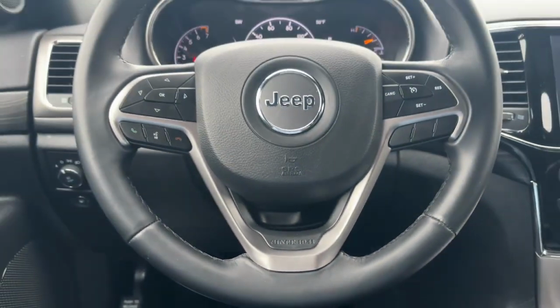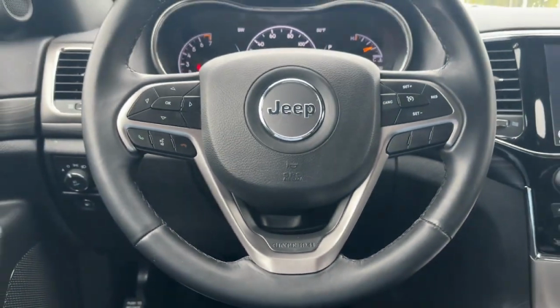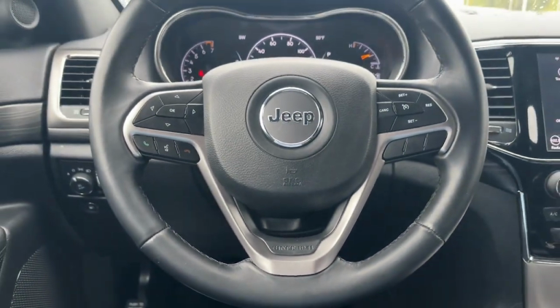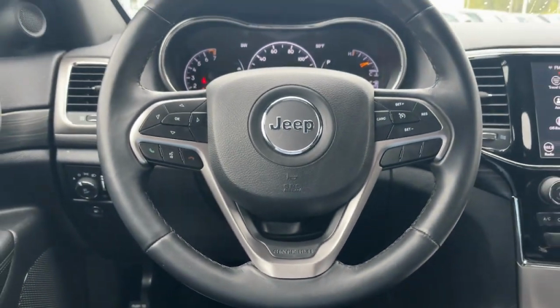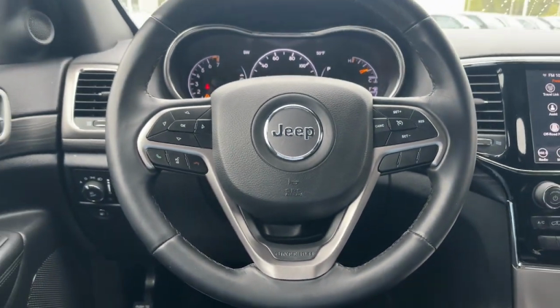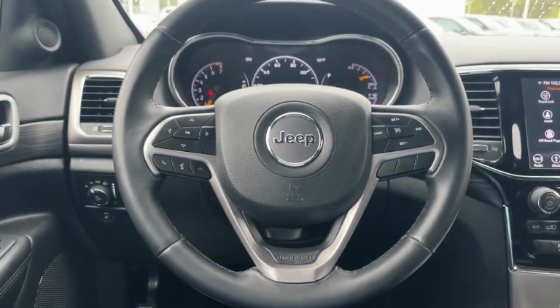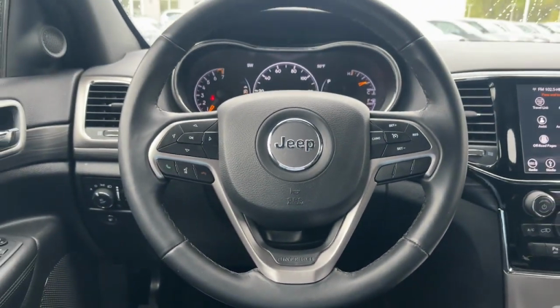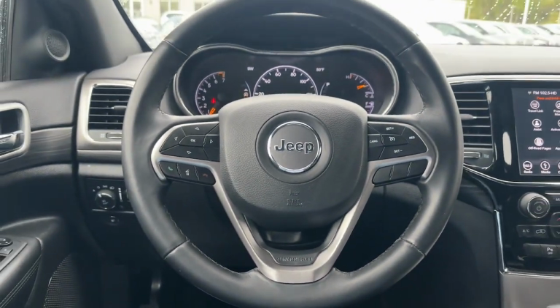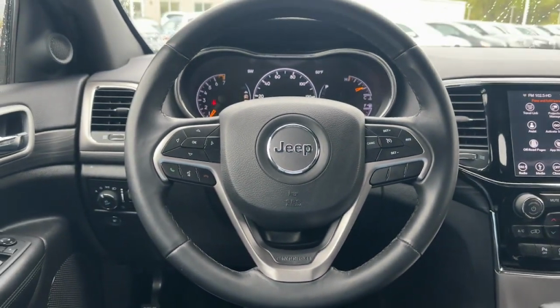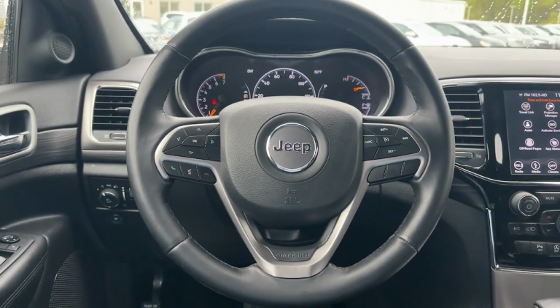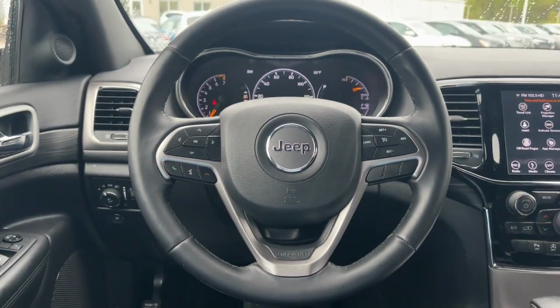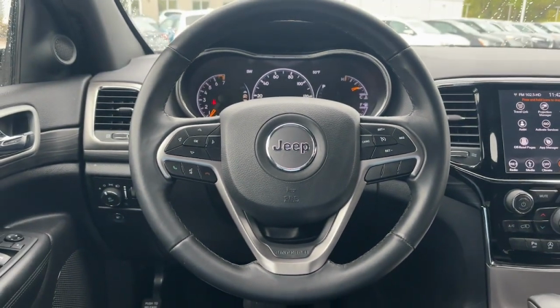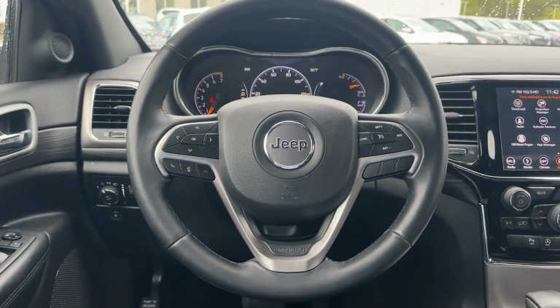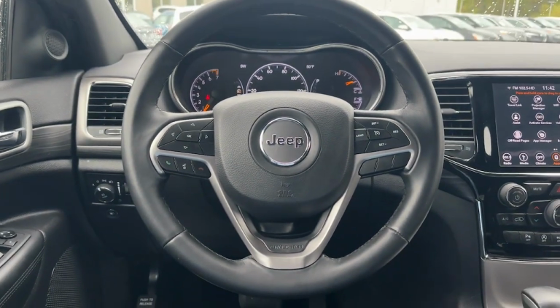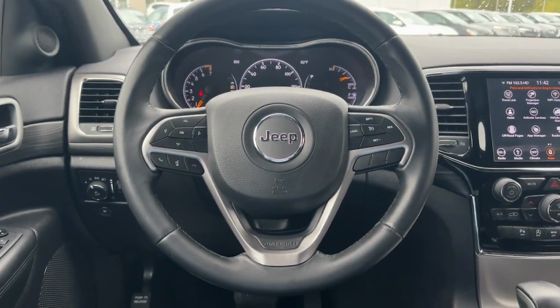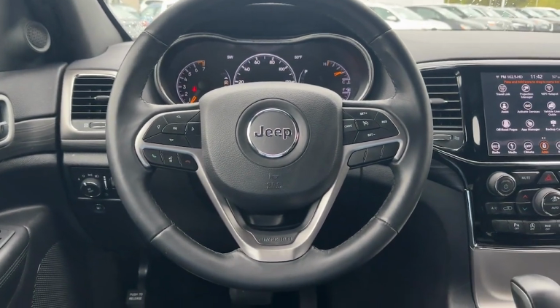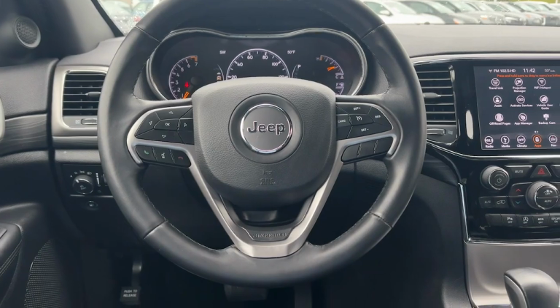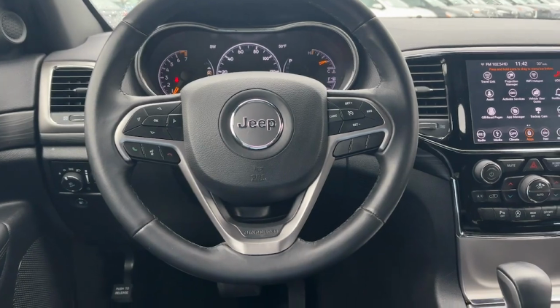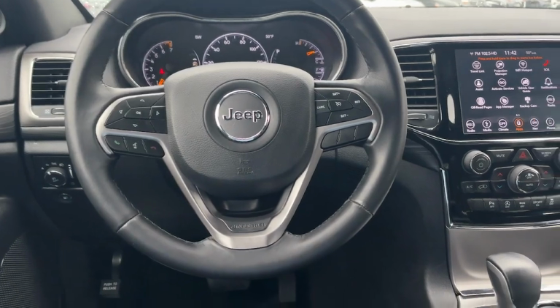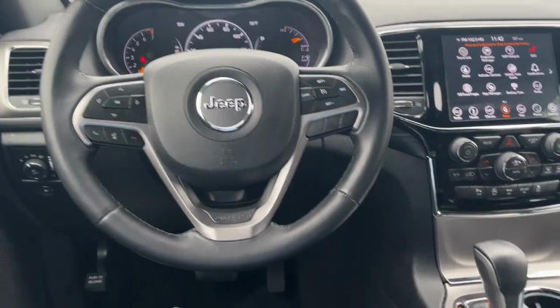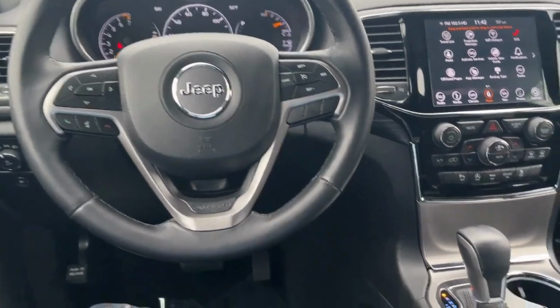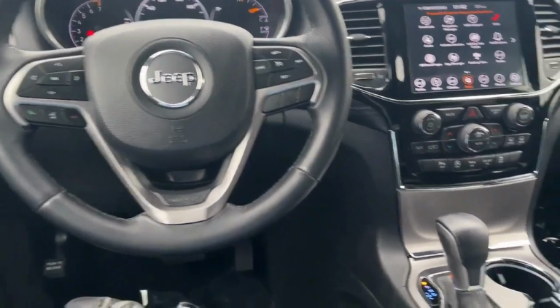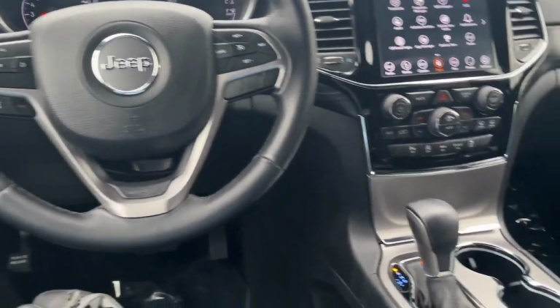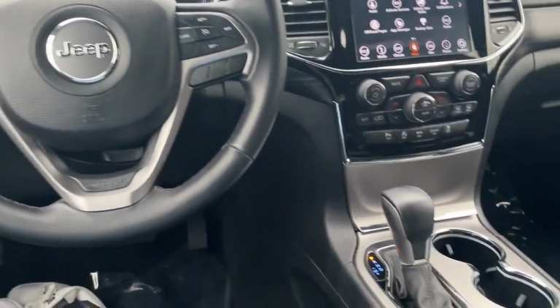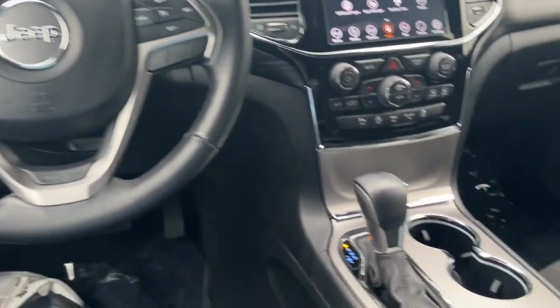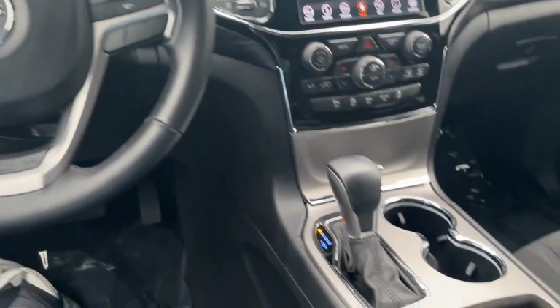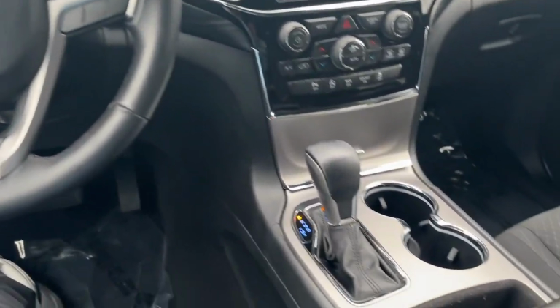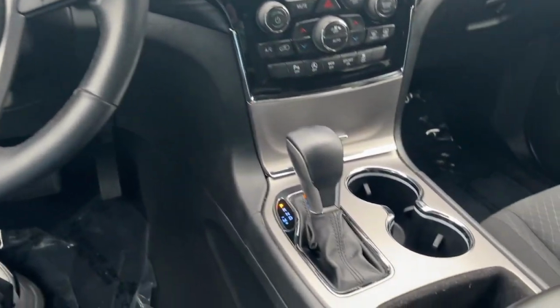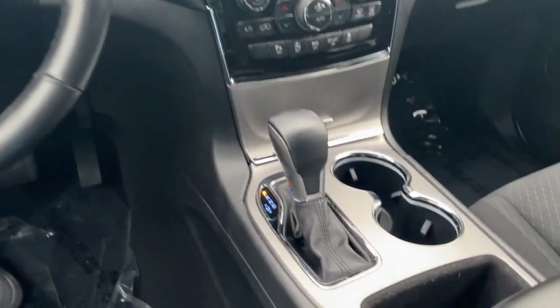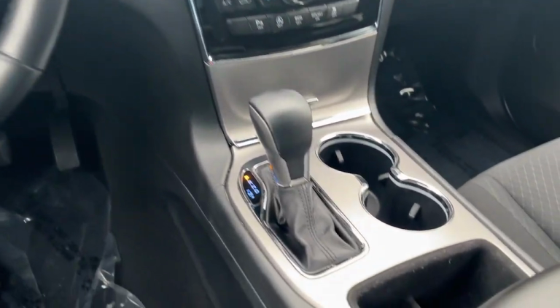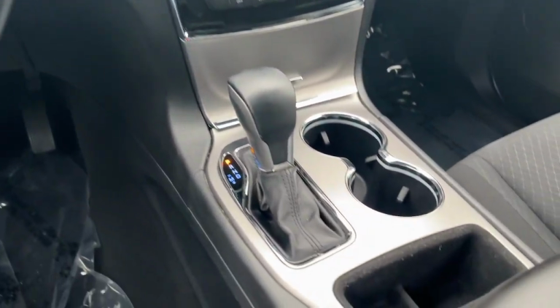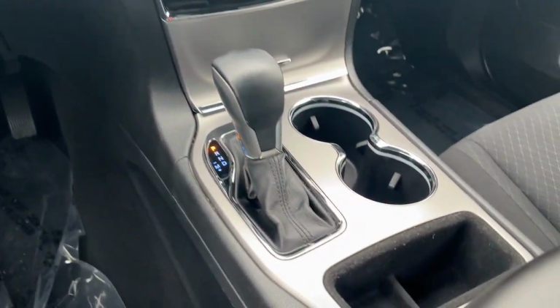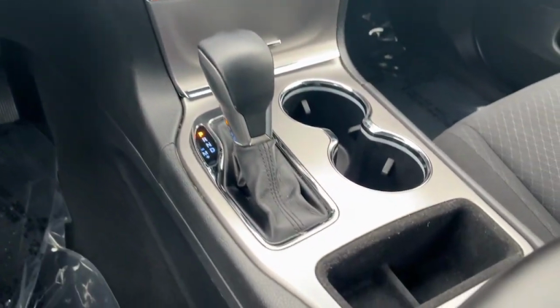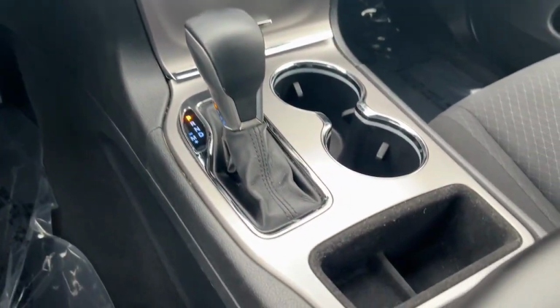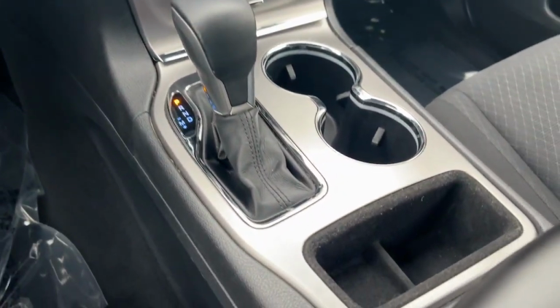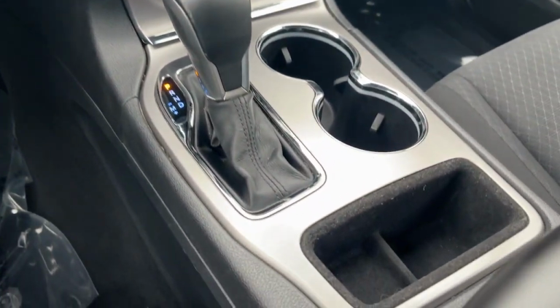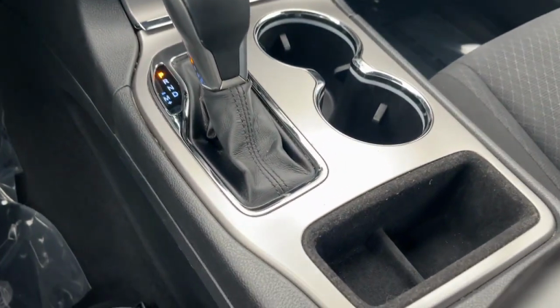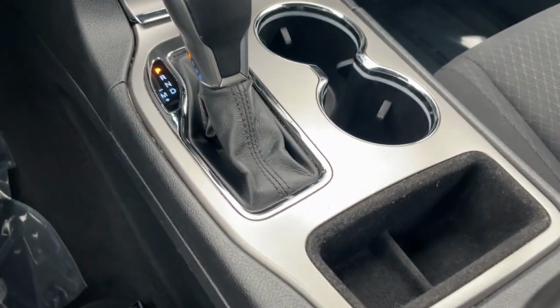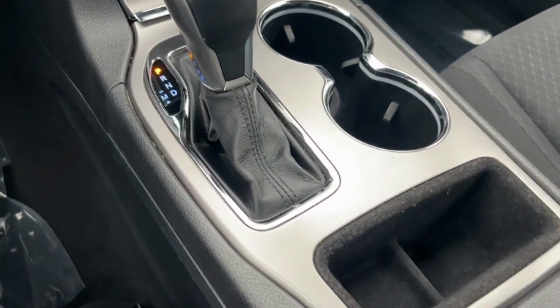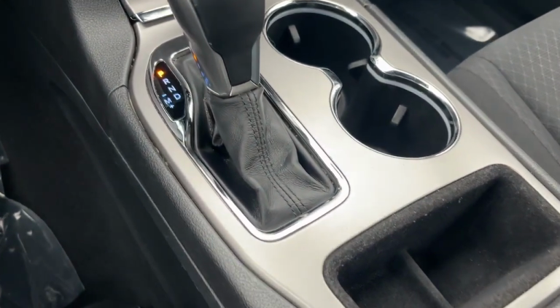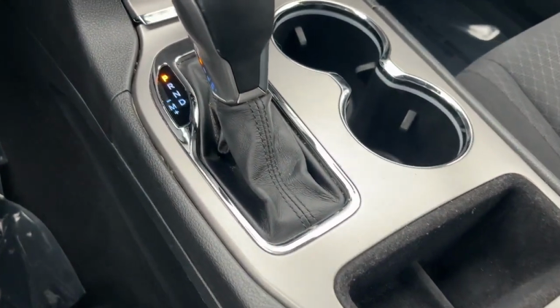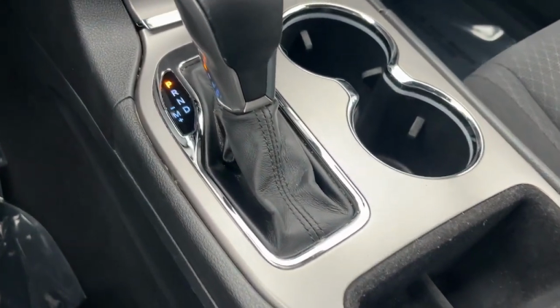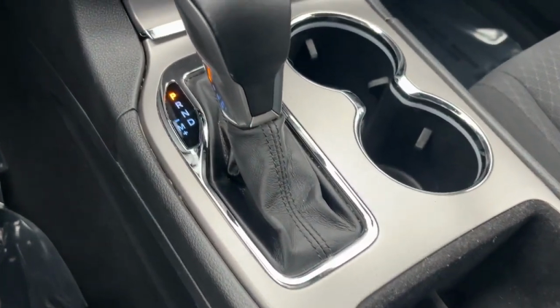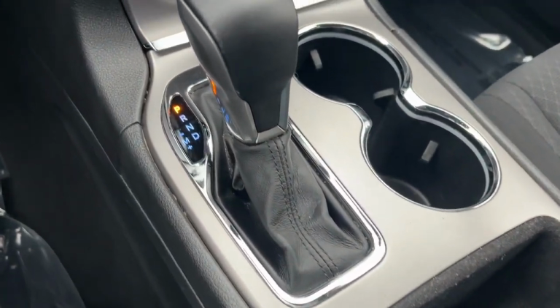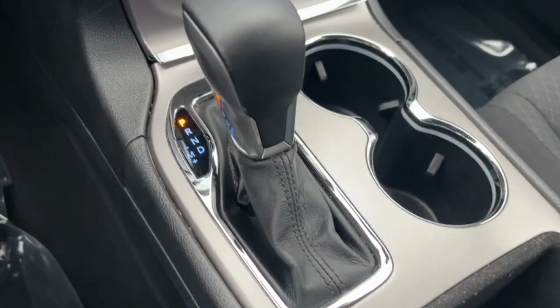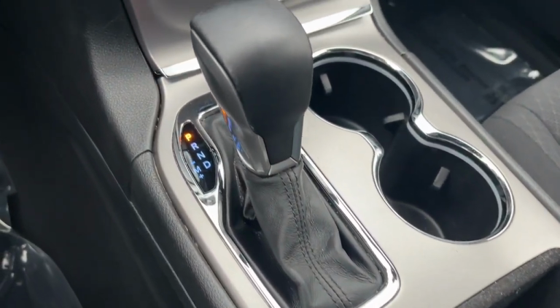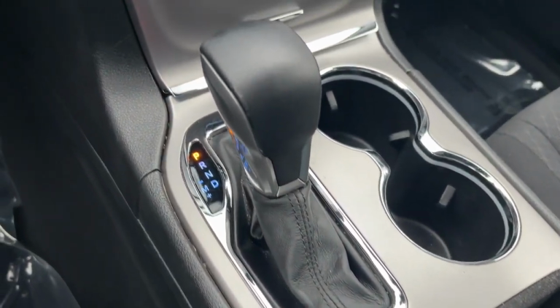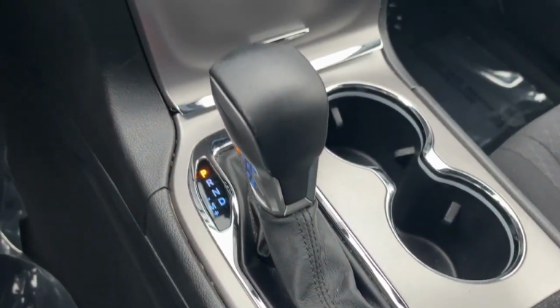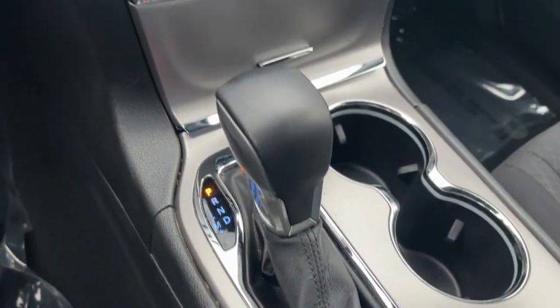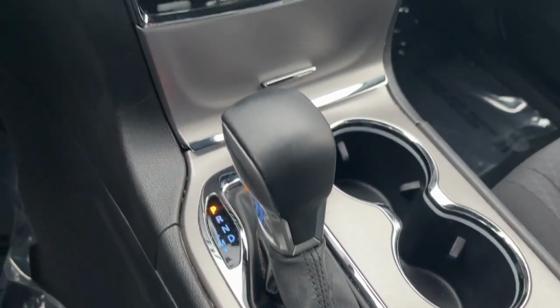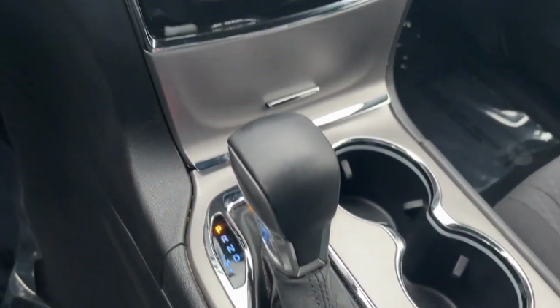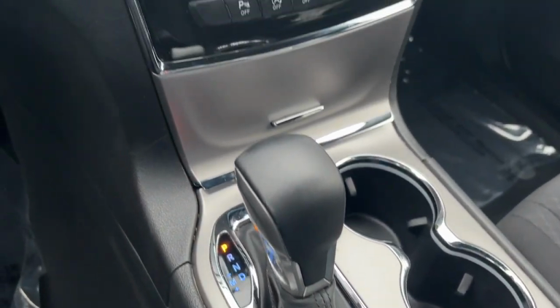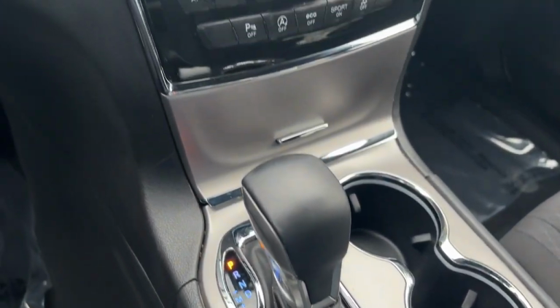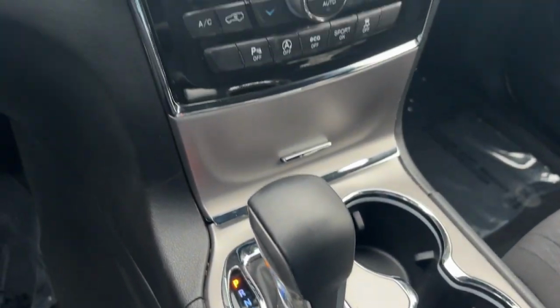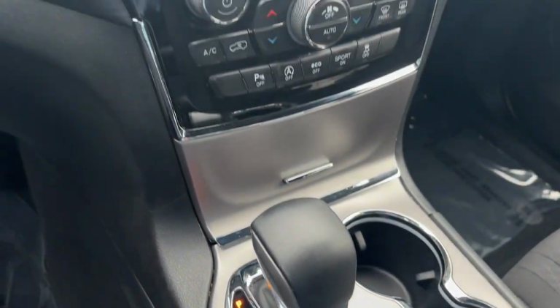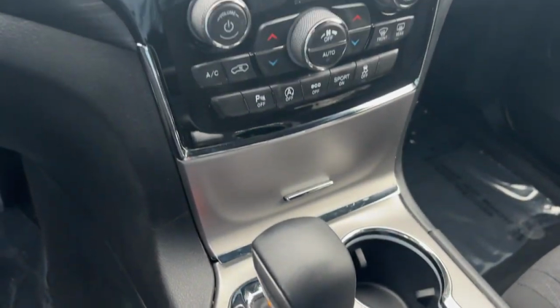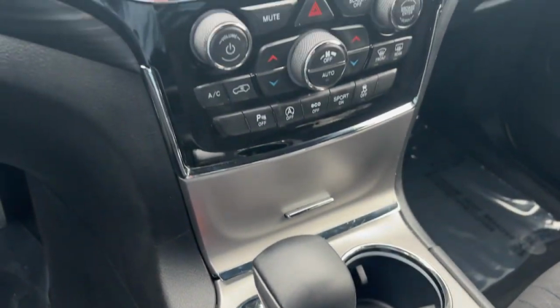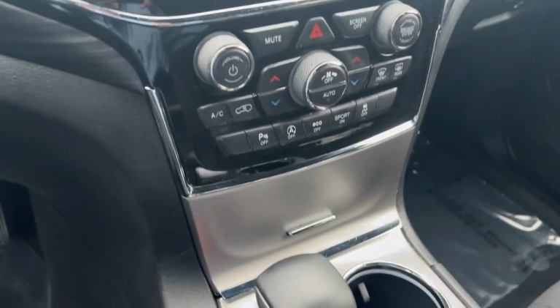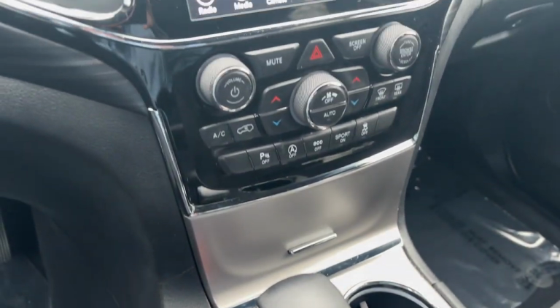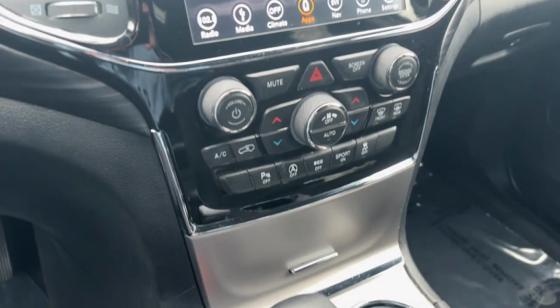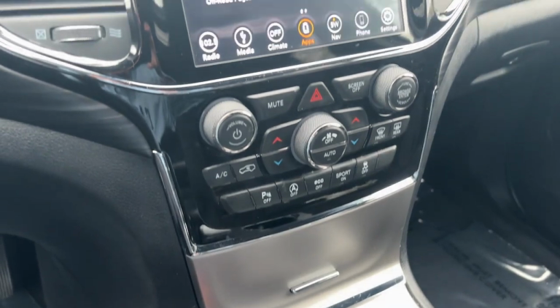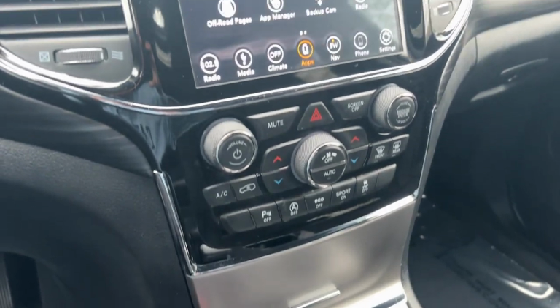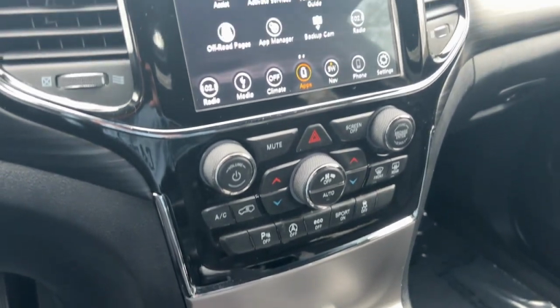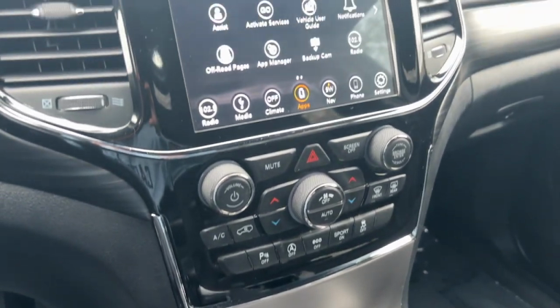The following are some of this vehicle's highlighted options: V6 cylinder engine, 8-speed AT, luggage rack.